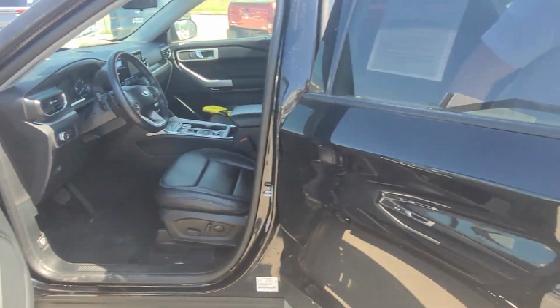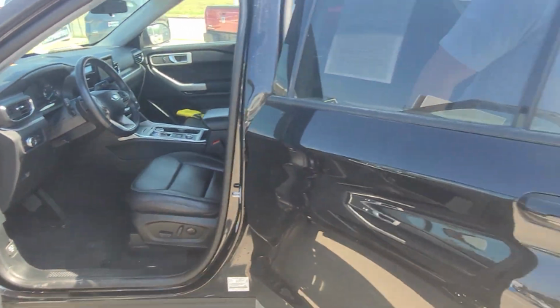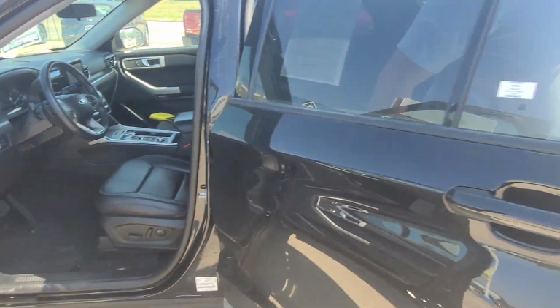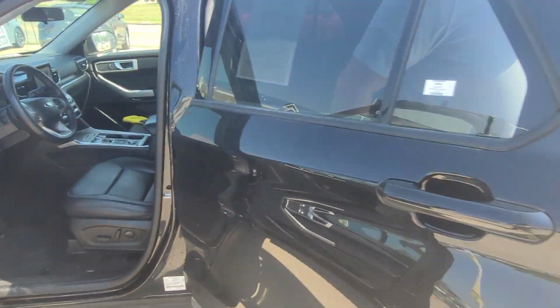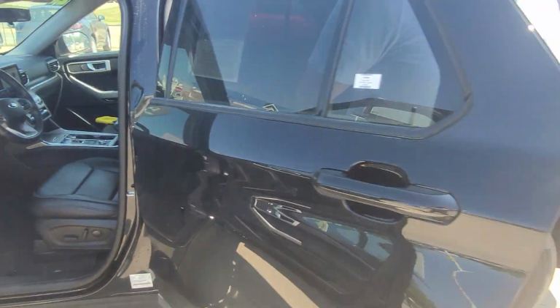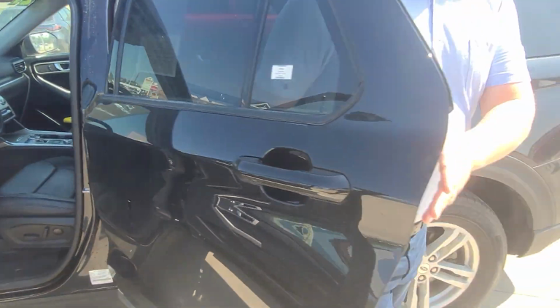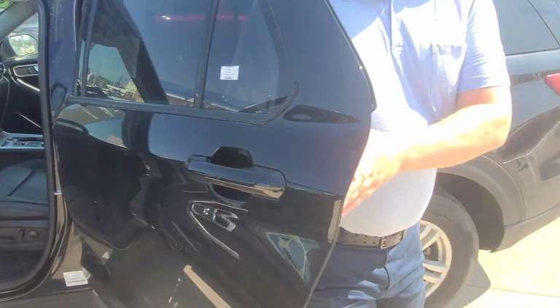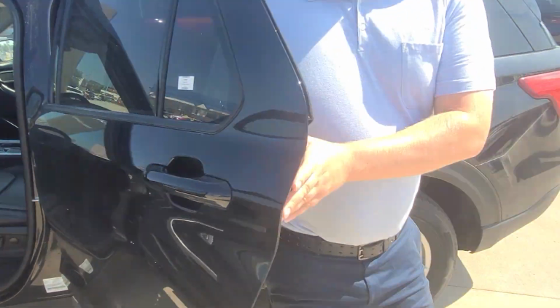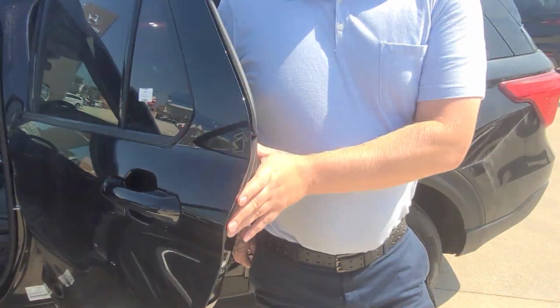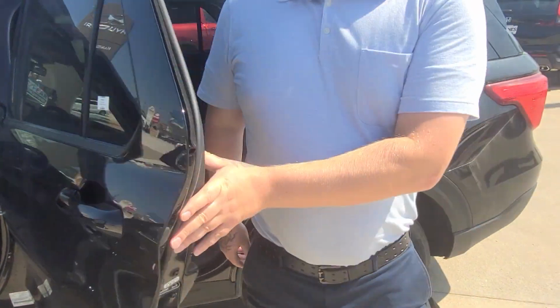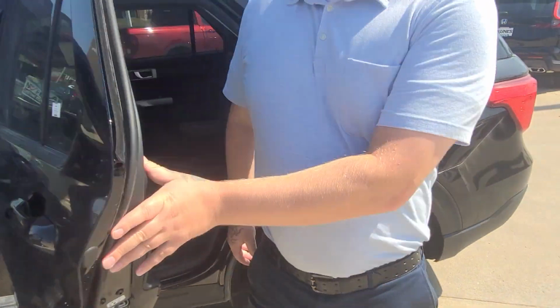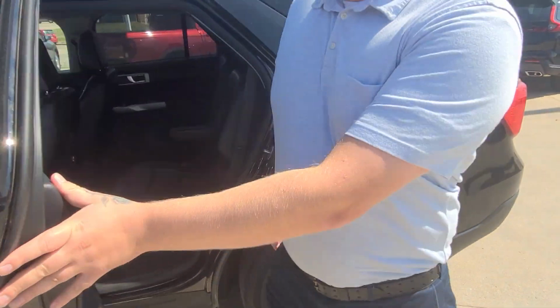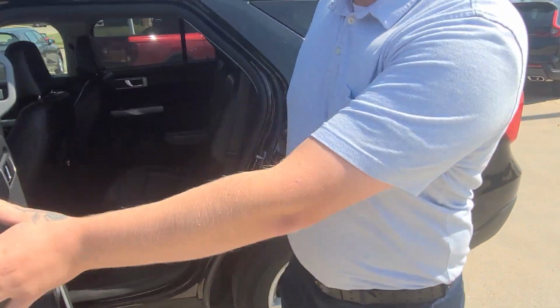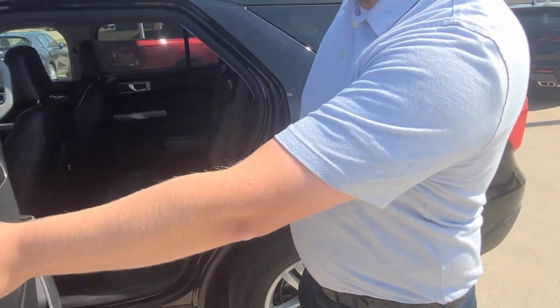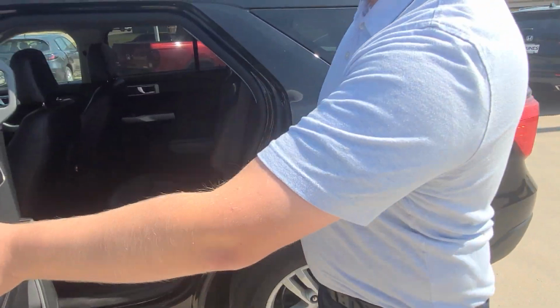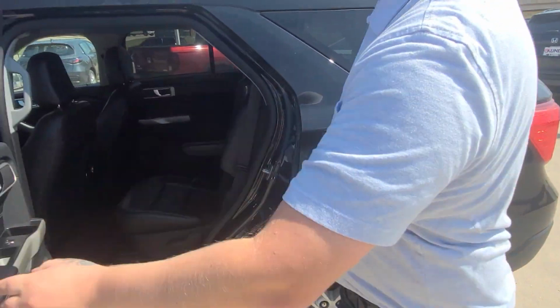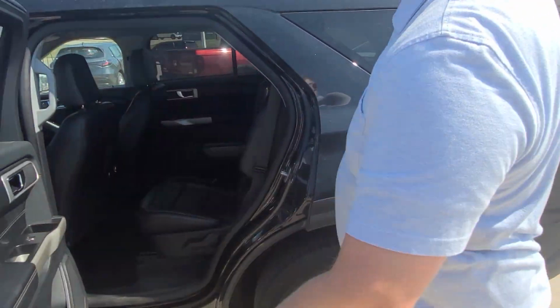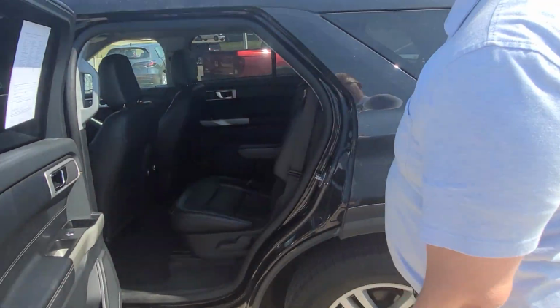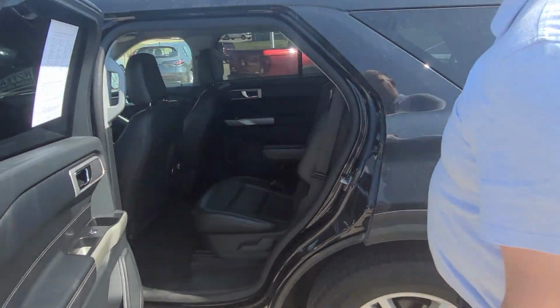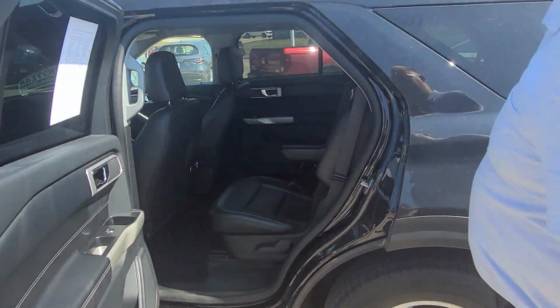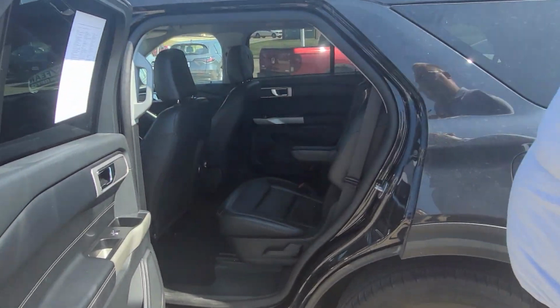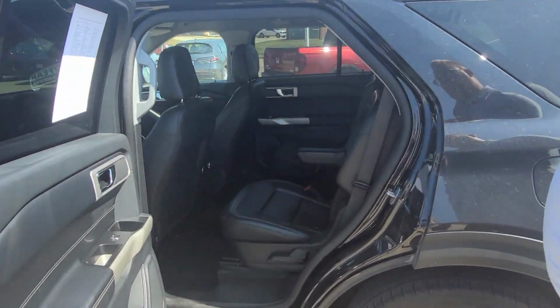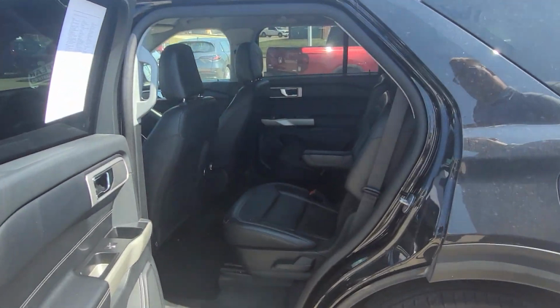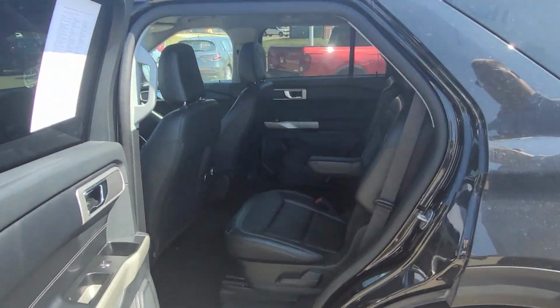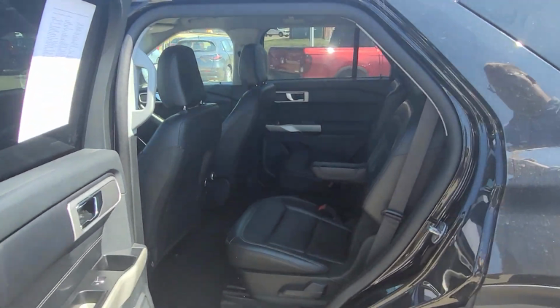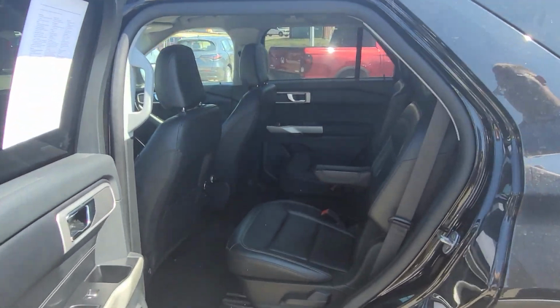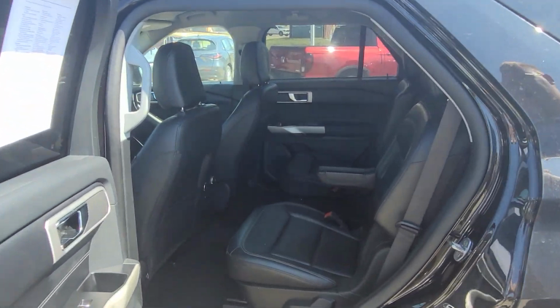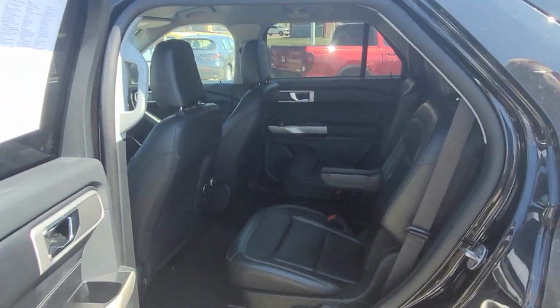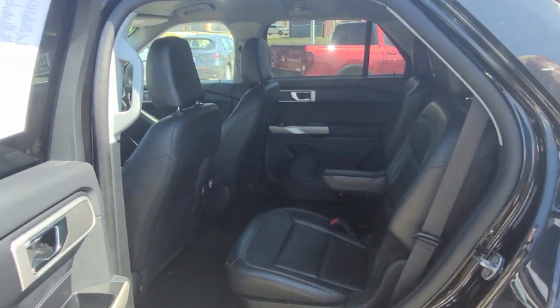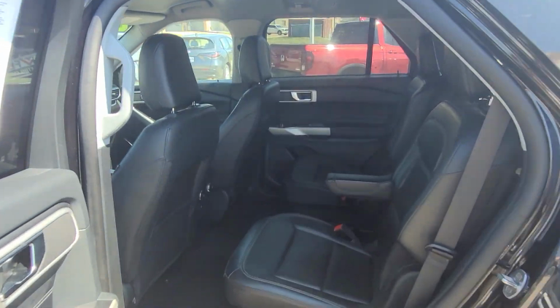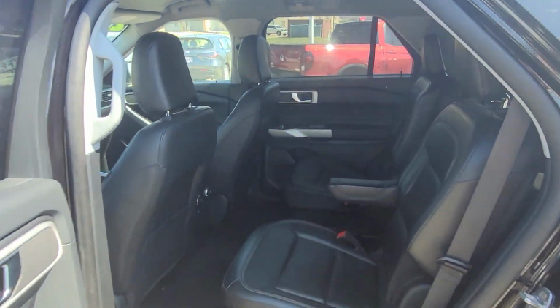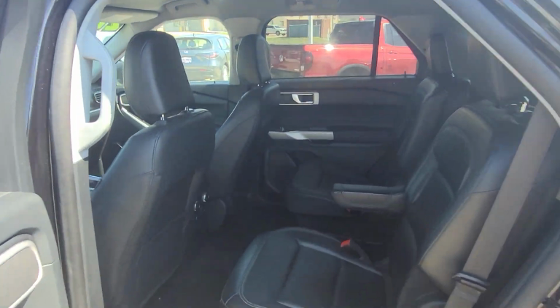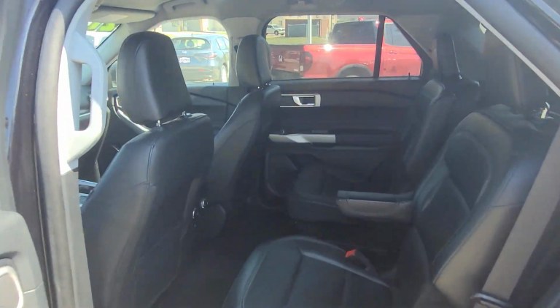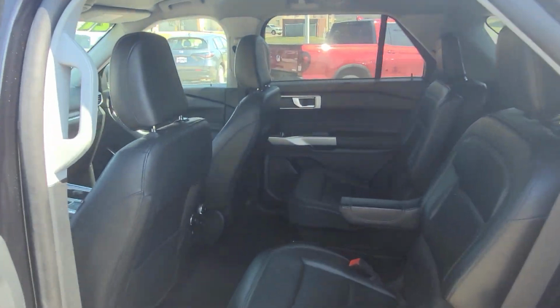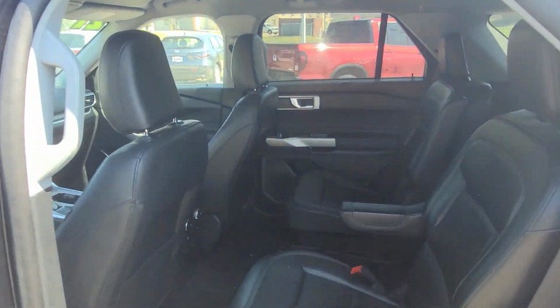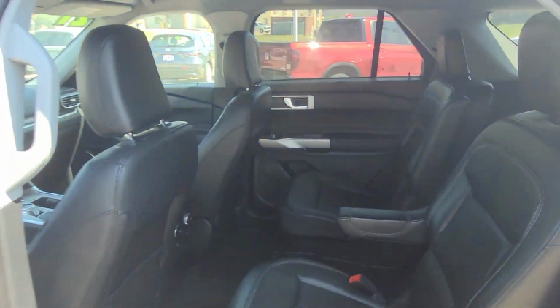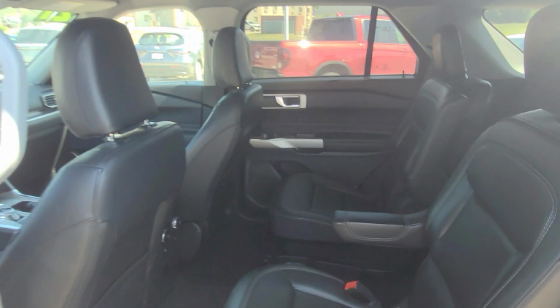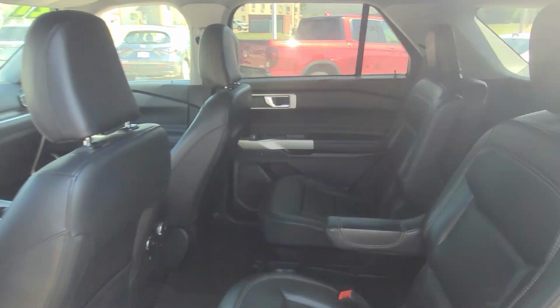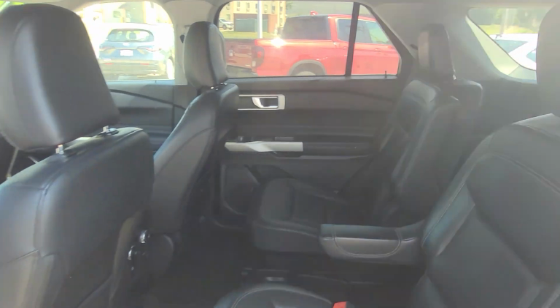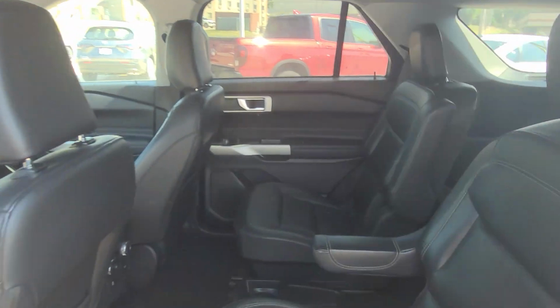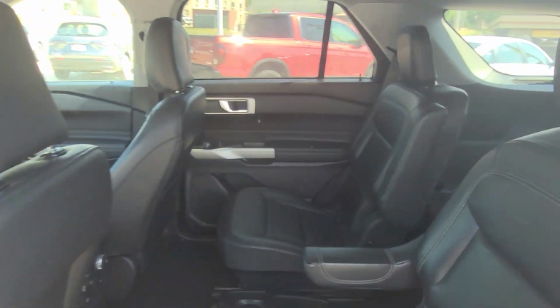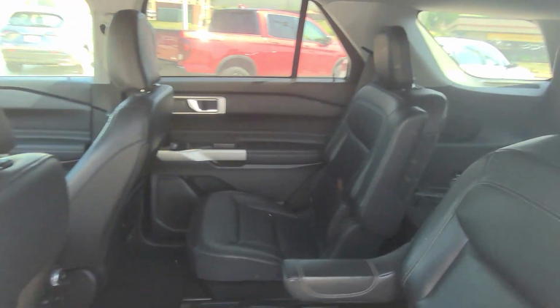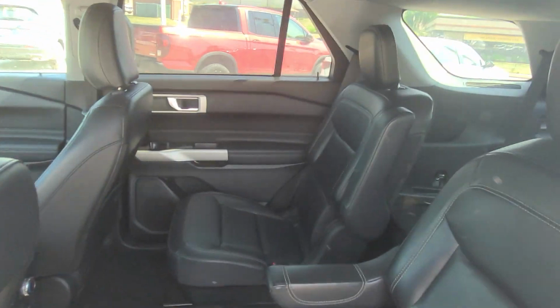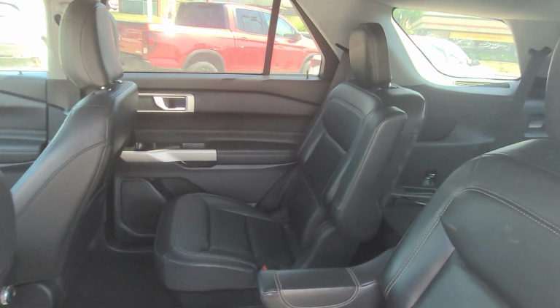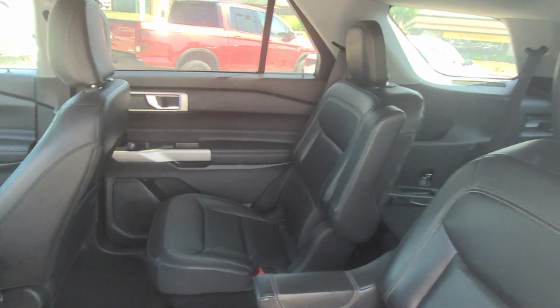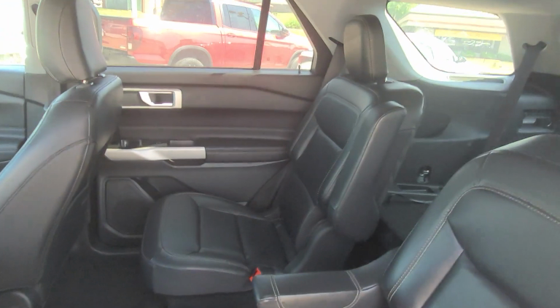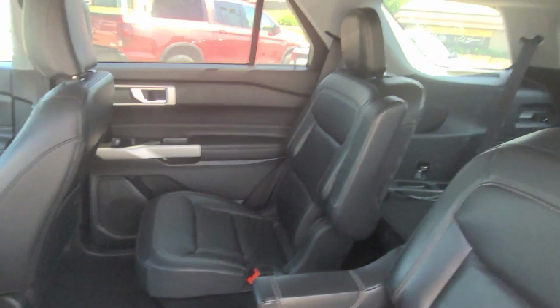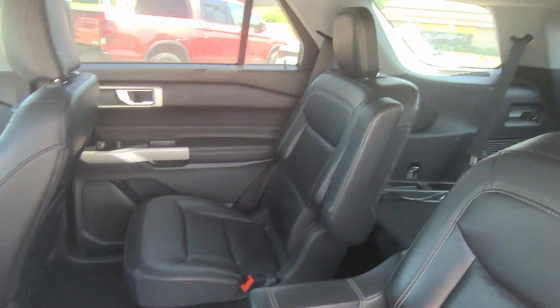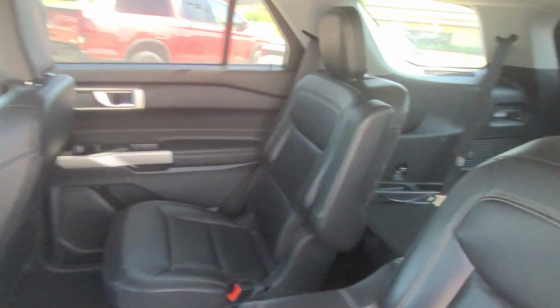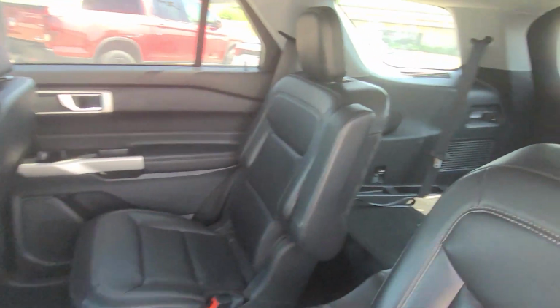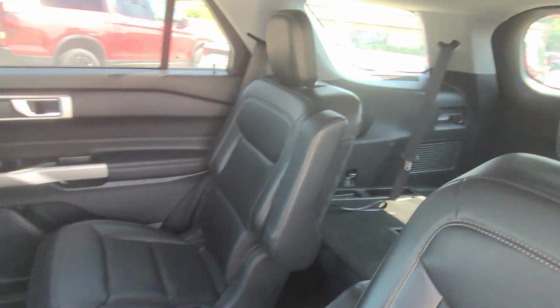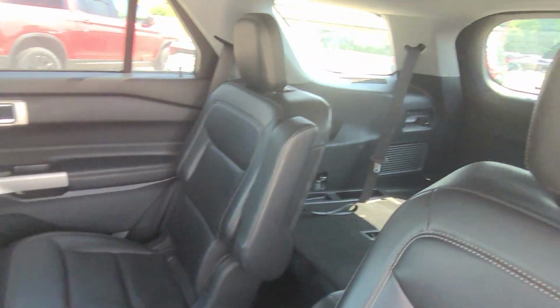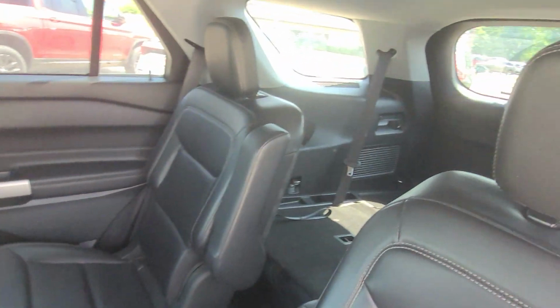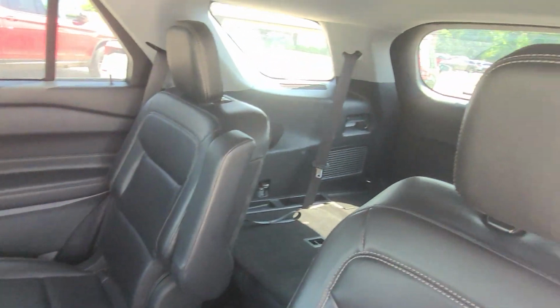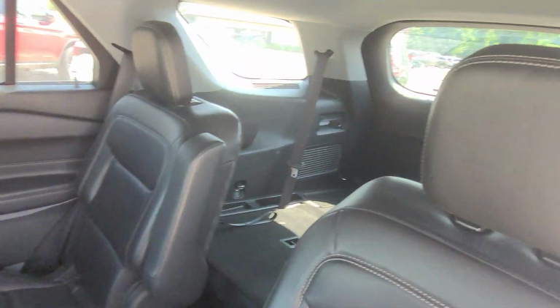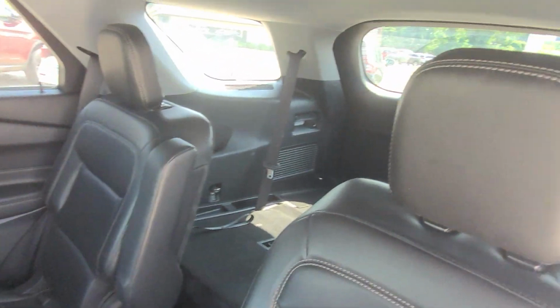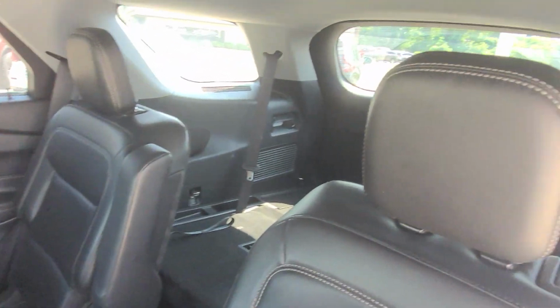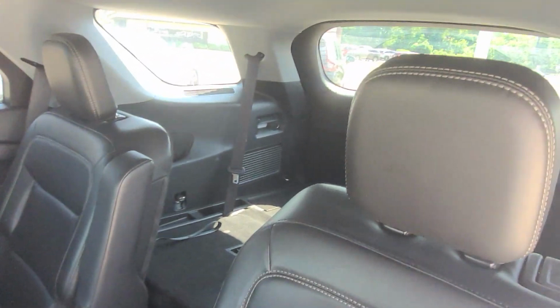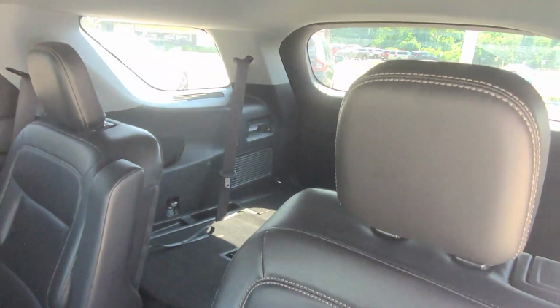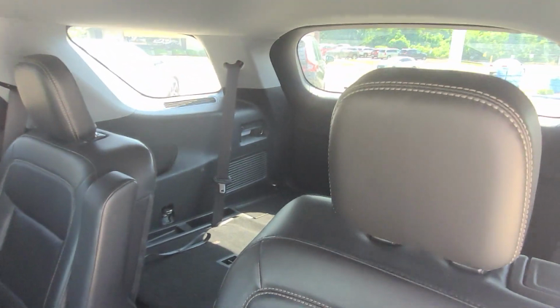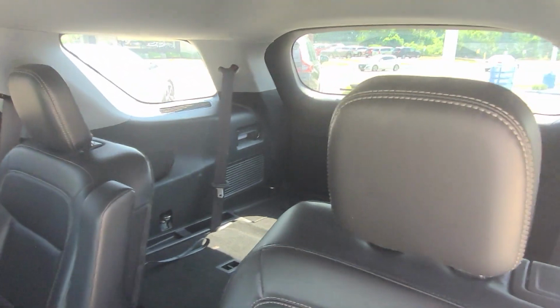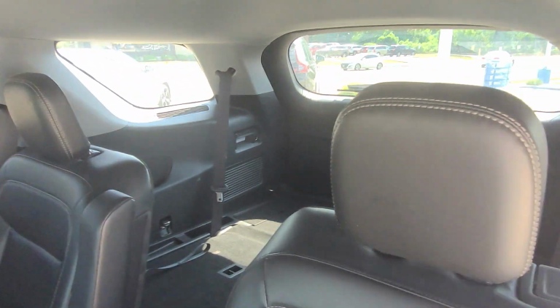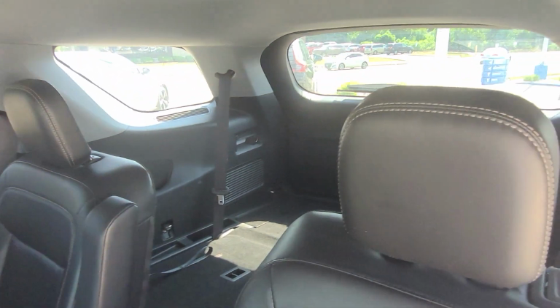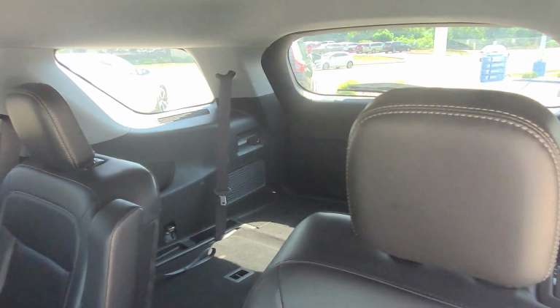Here in the back, you've got plenty of room for your passengers. It also has third-row seating.